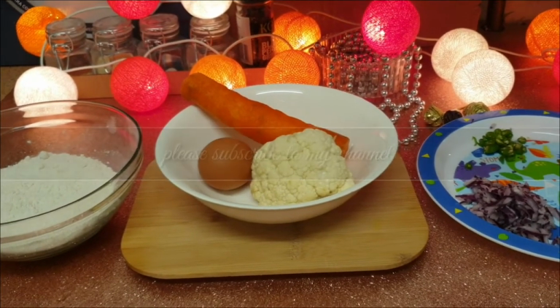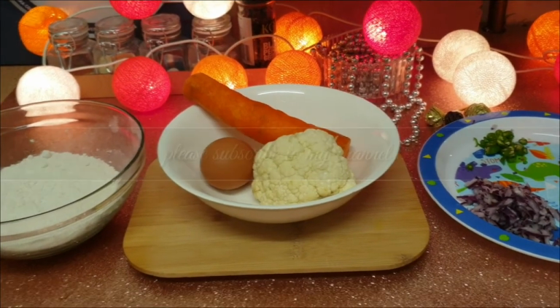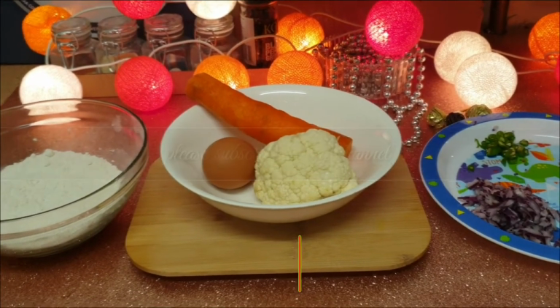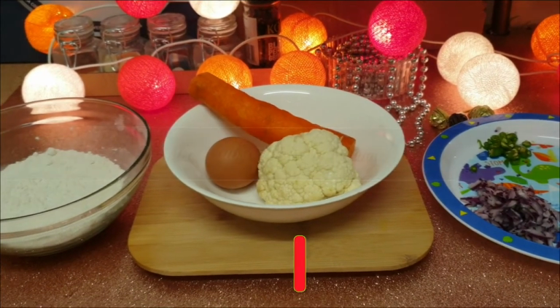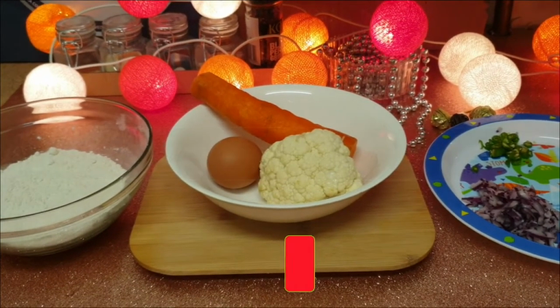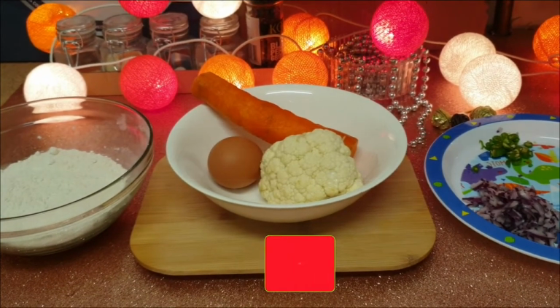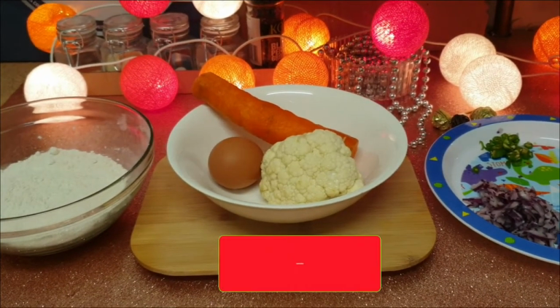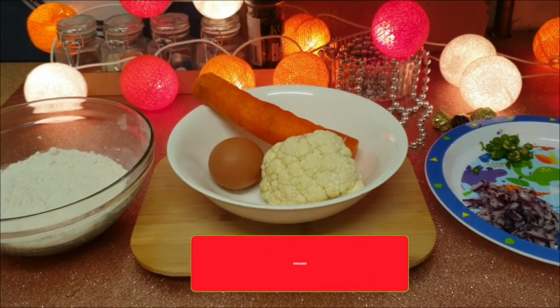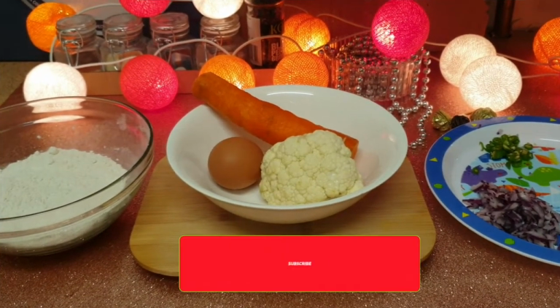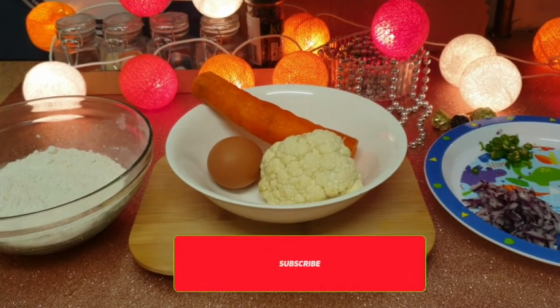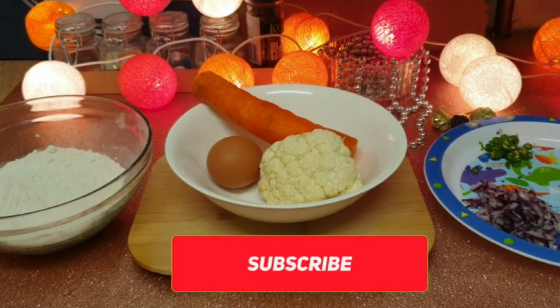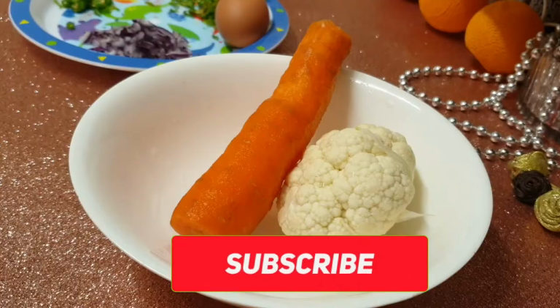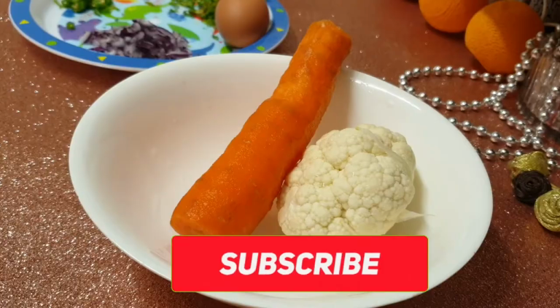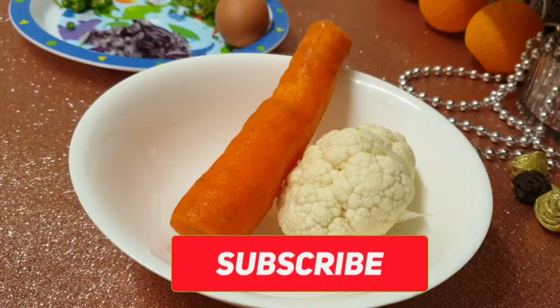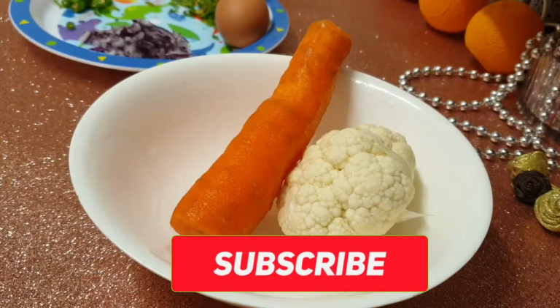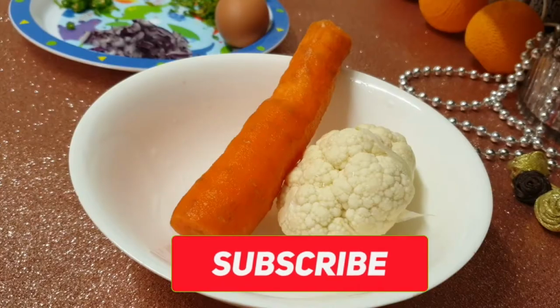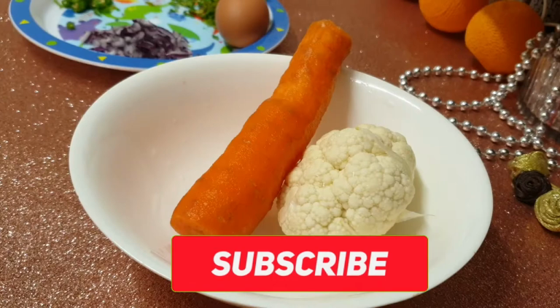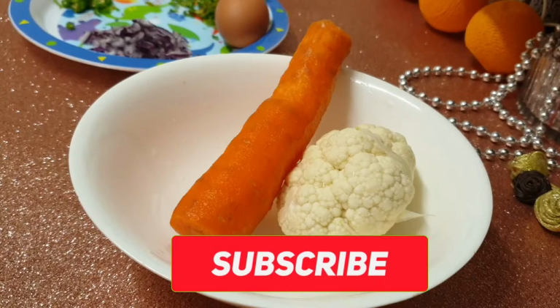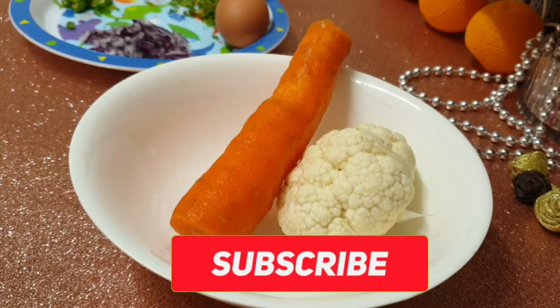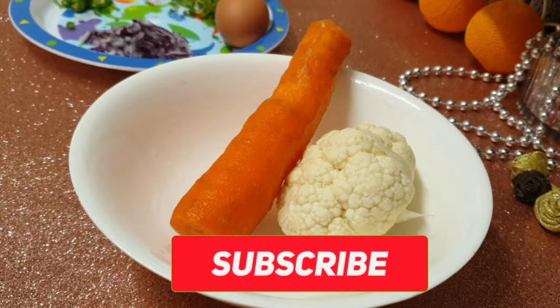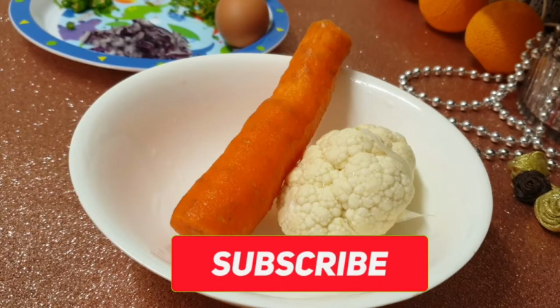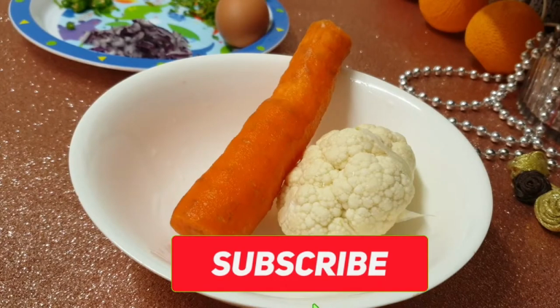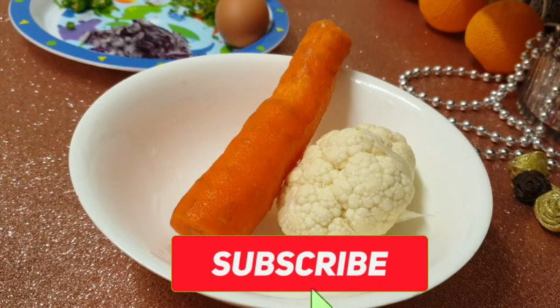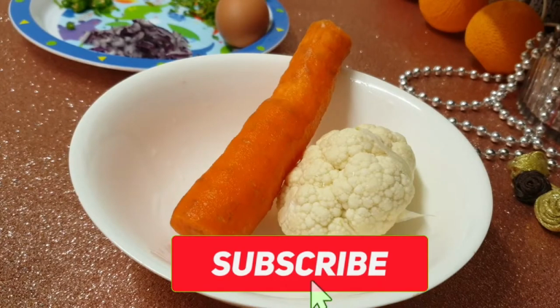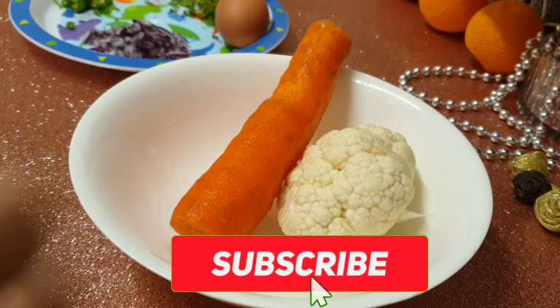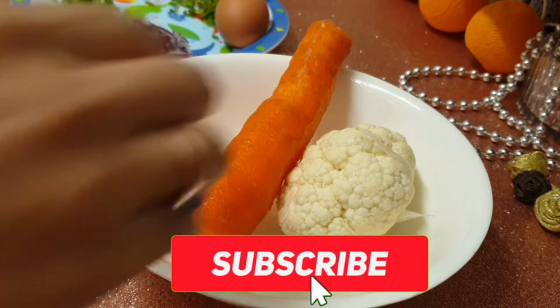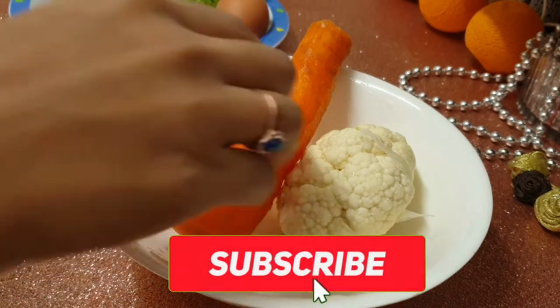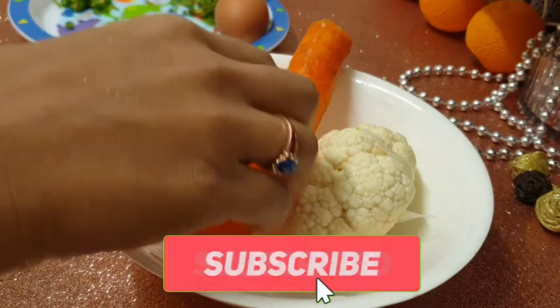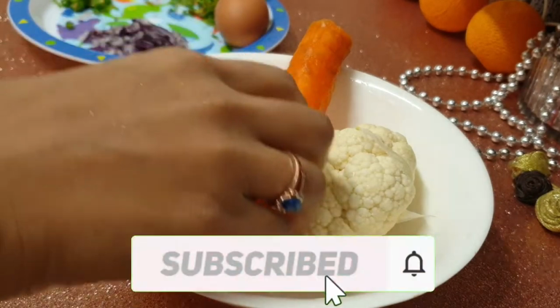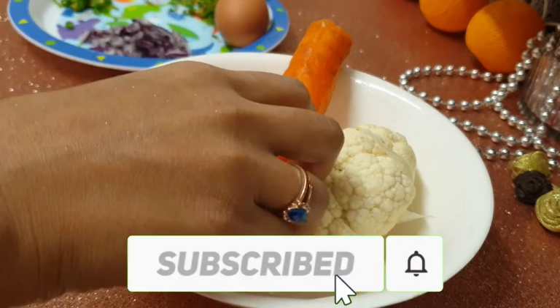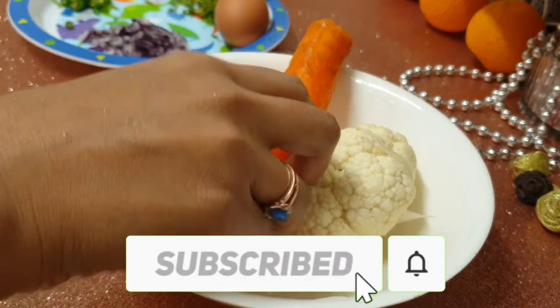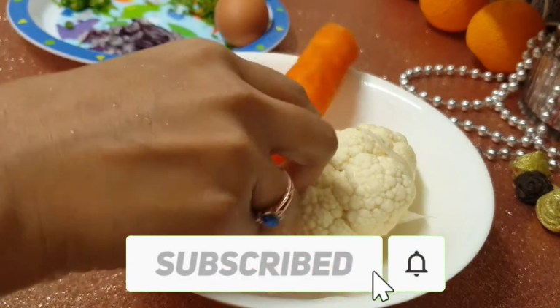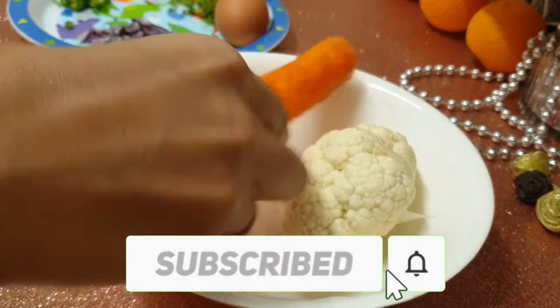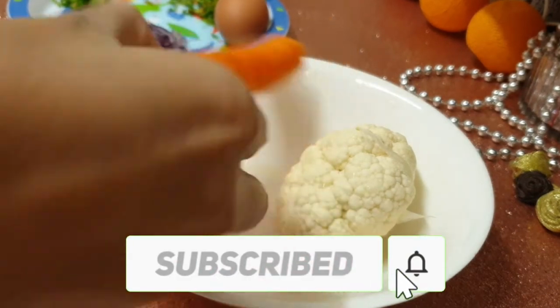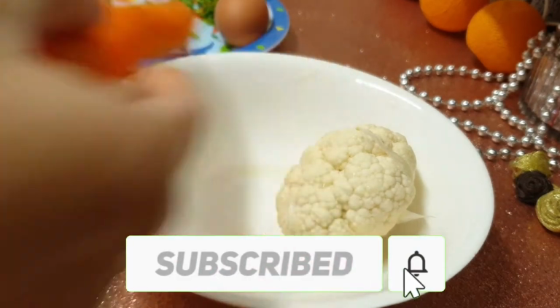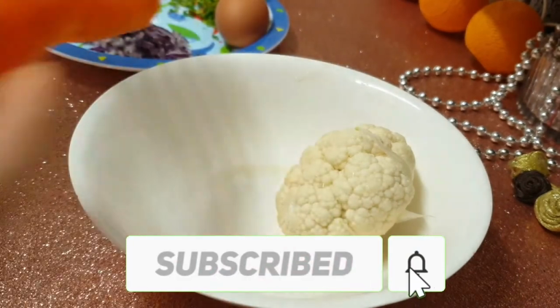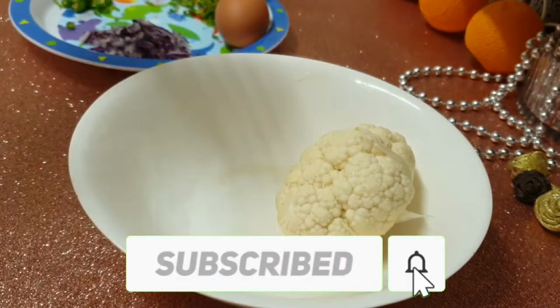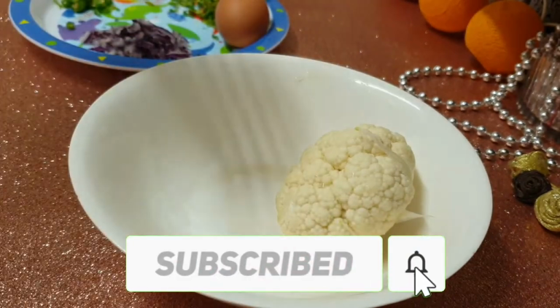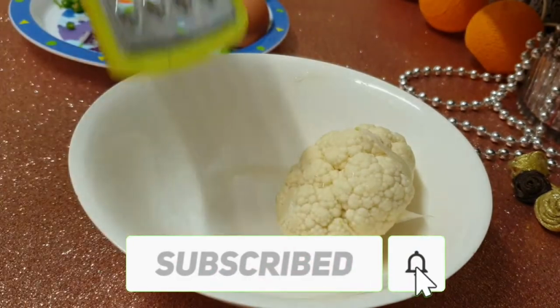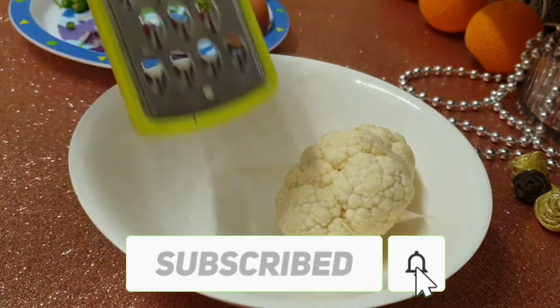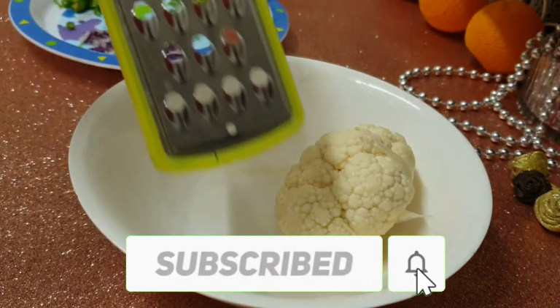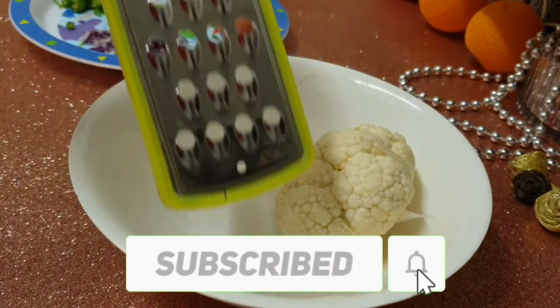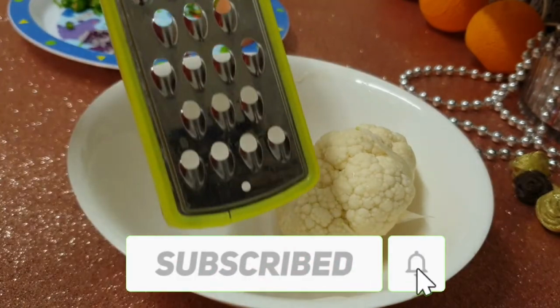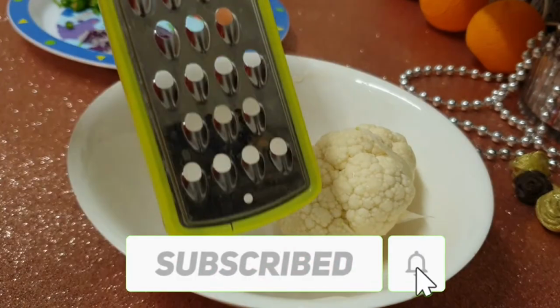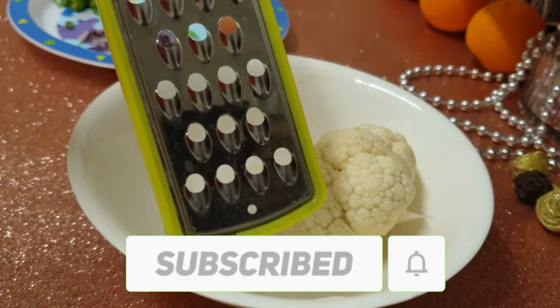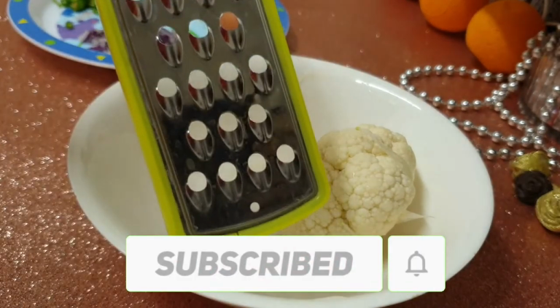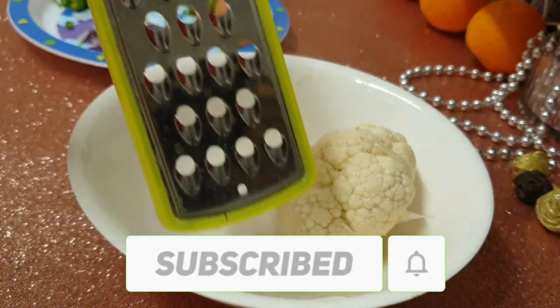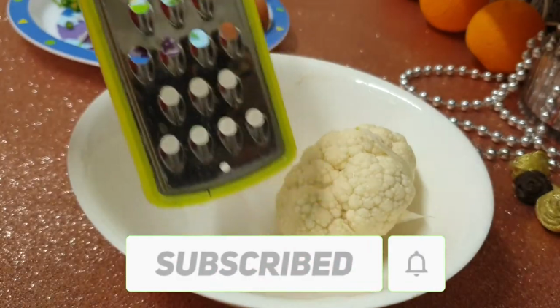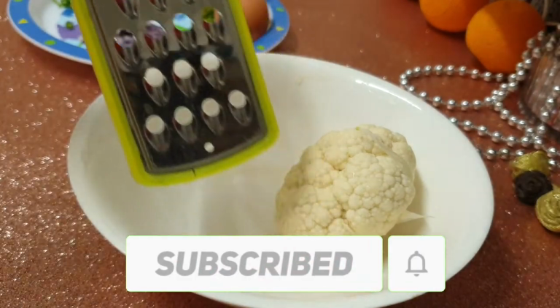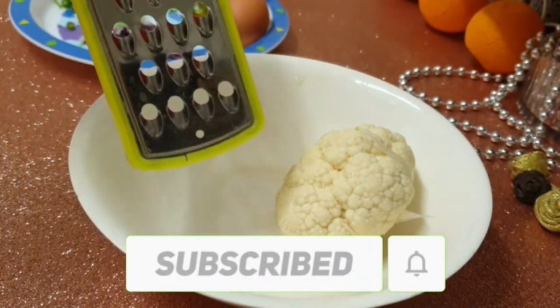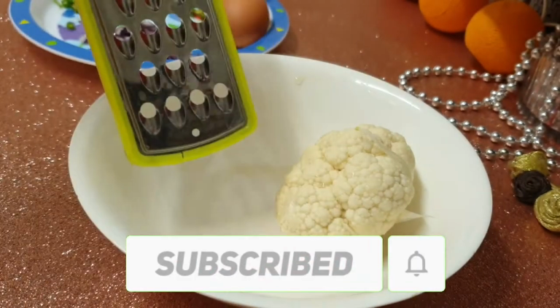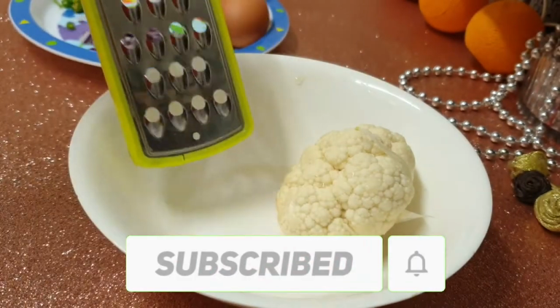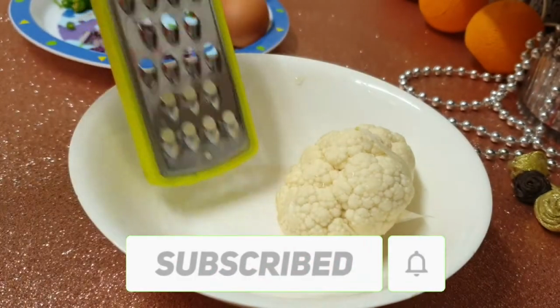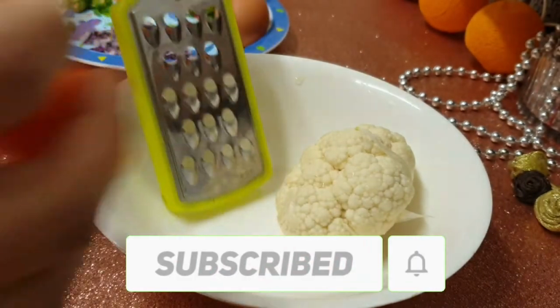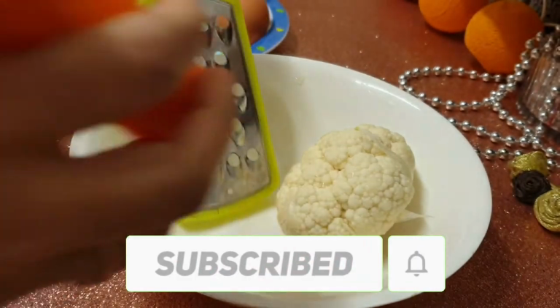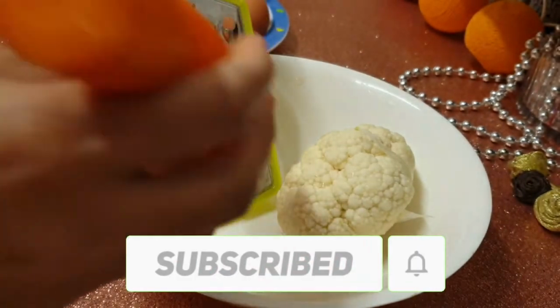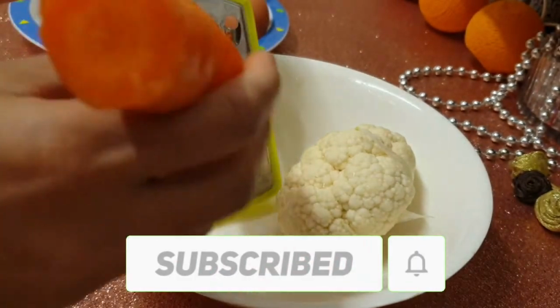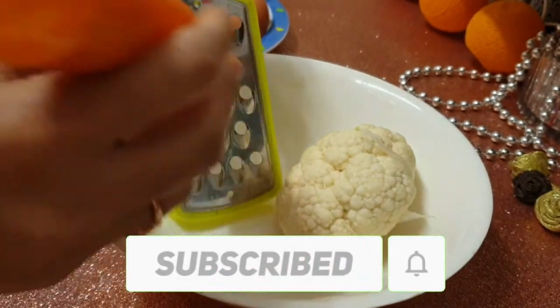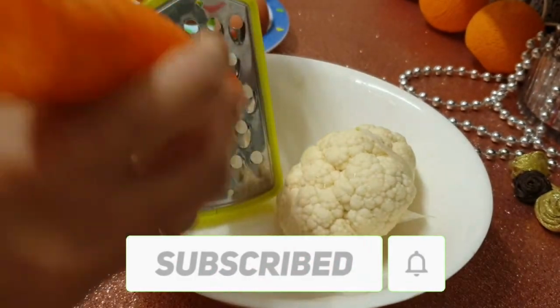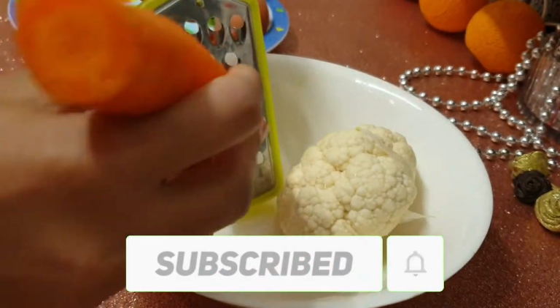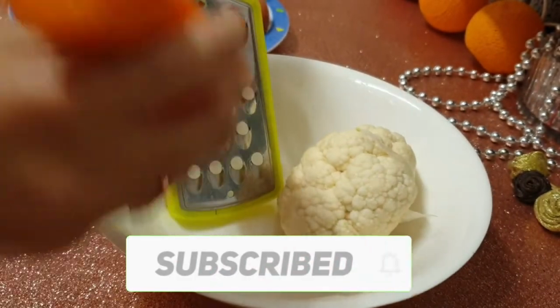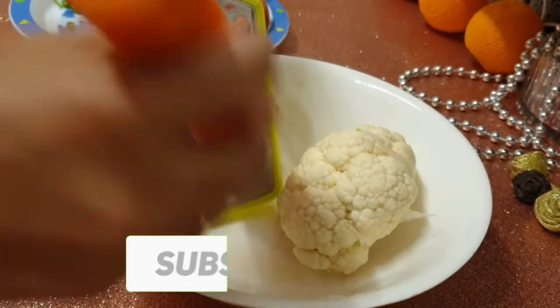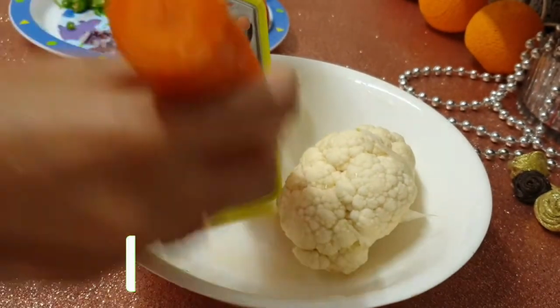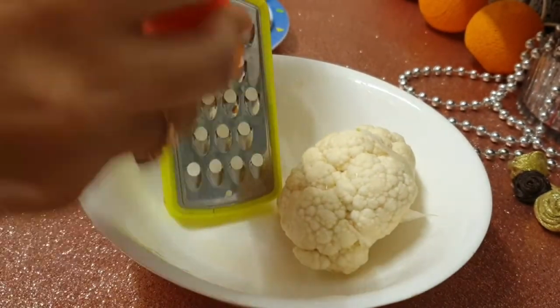This recipe is made at the end of our food. We have a great dish.